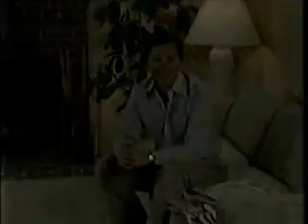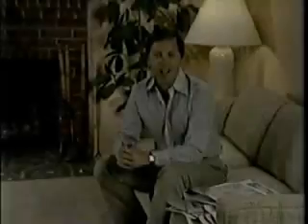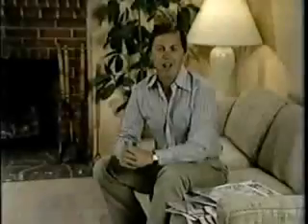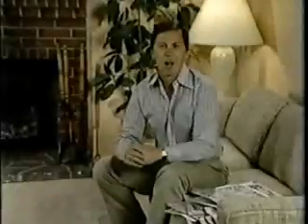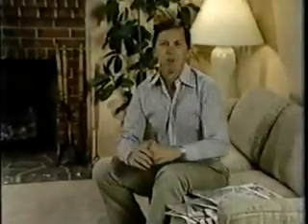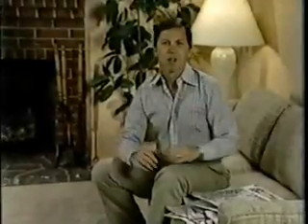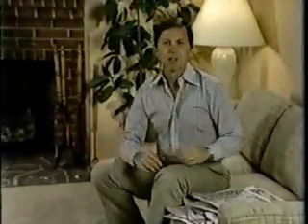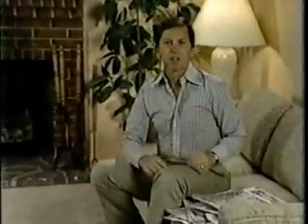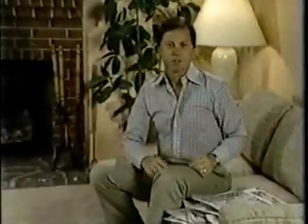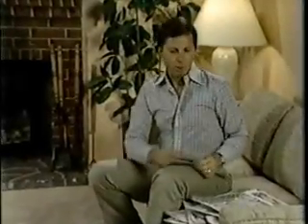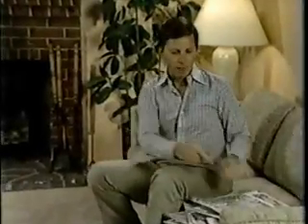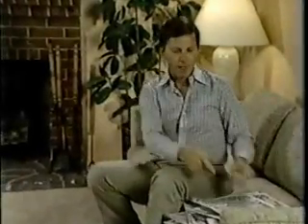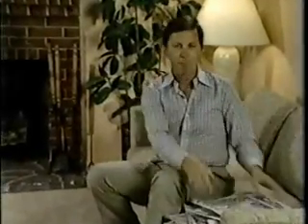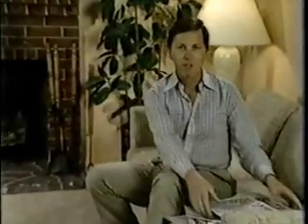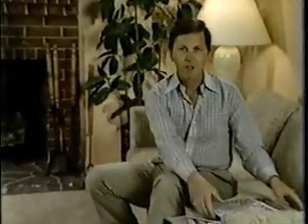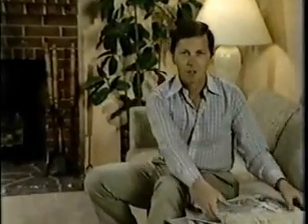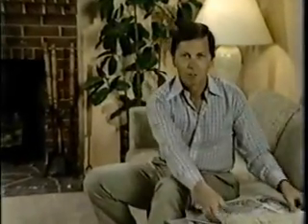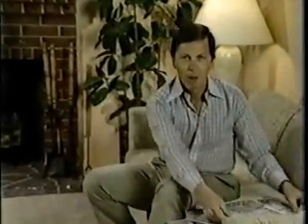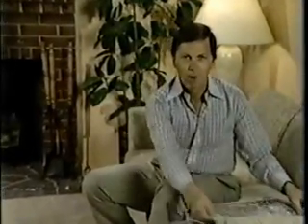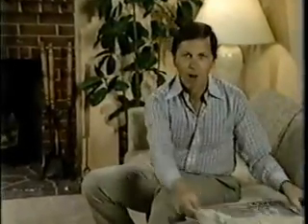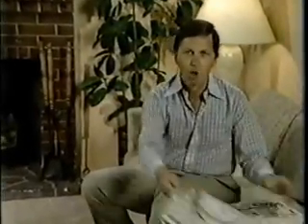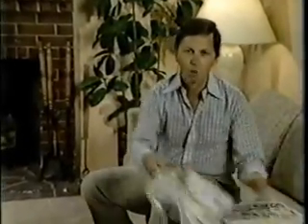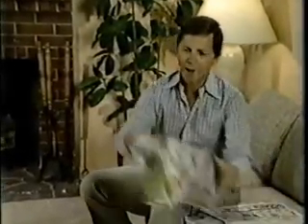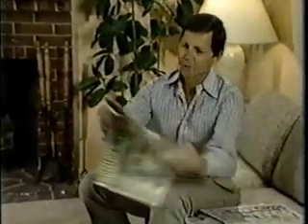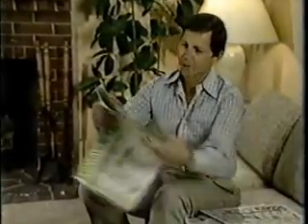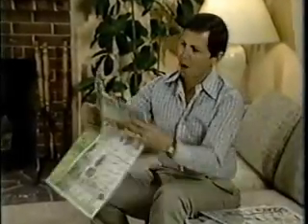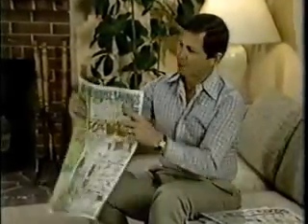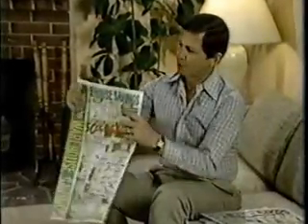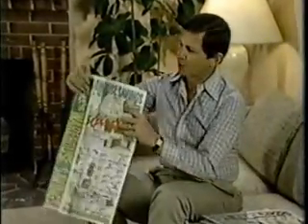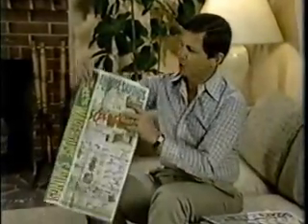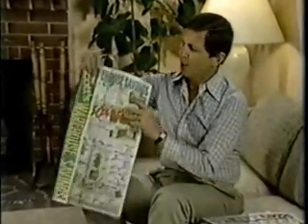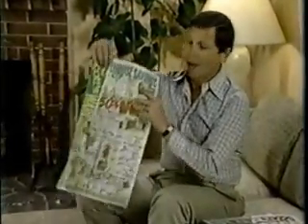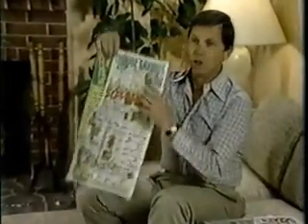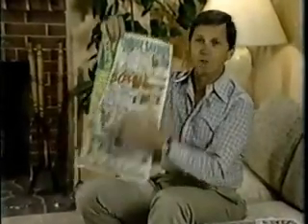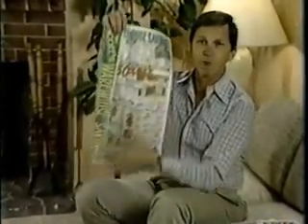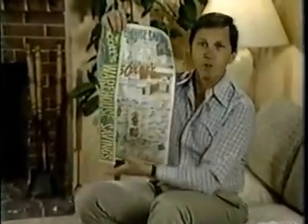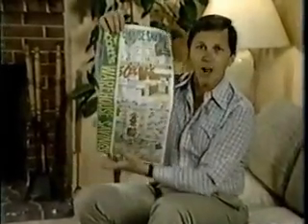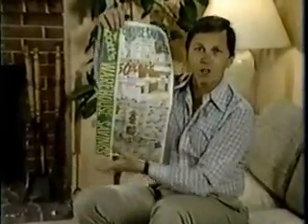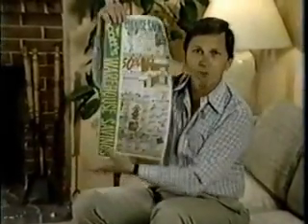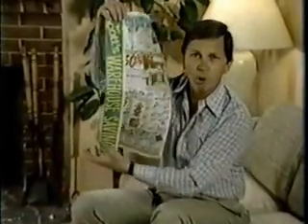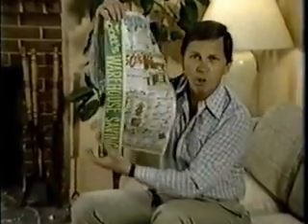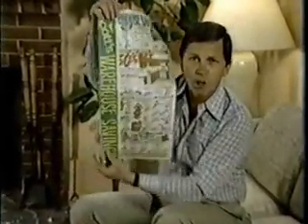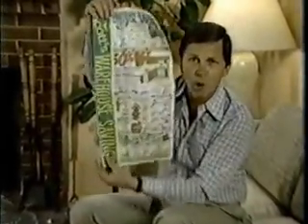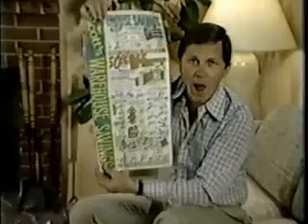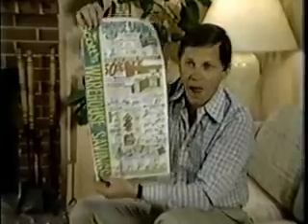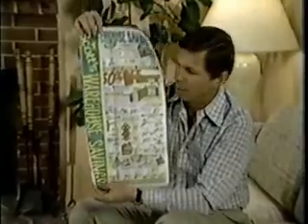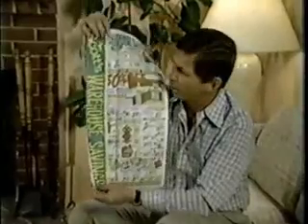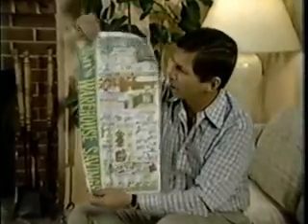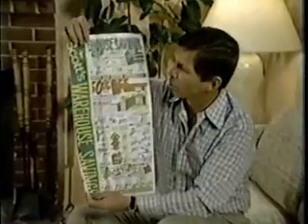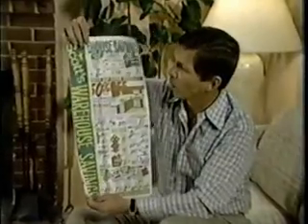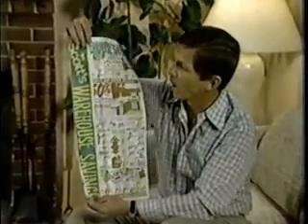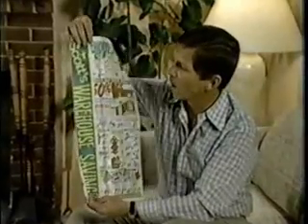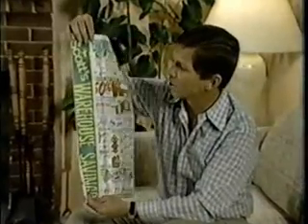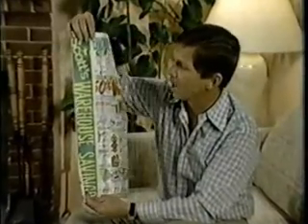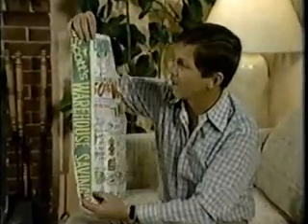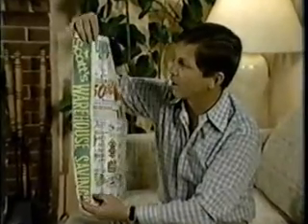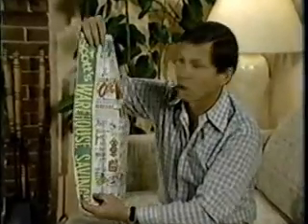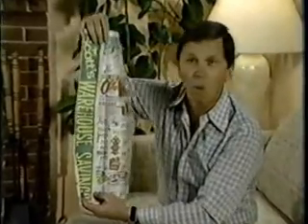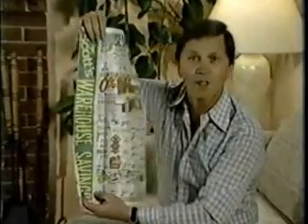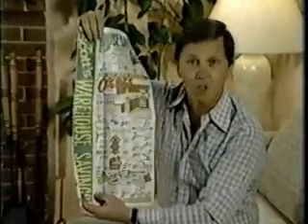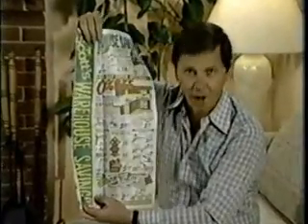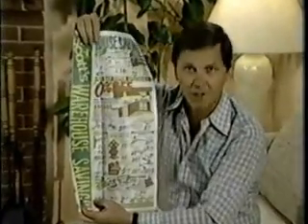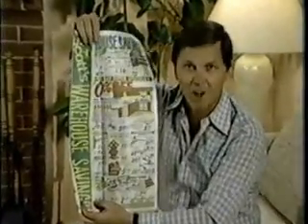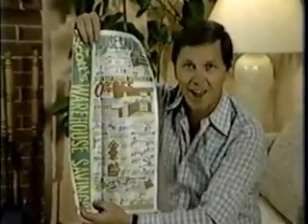Hi, I'm Johnny Halloween. When I get my Sunday paper, I go right to the comic section and look for Scott's full-color ad, because warehouse savings are what Scott's had.